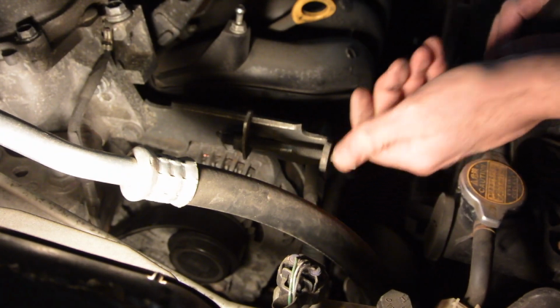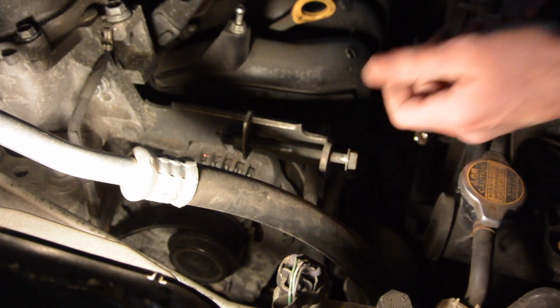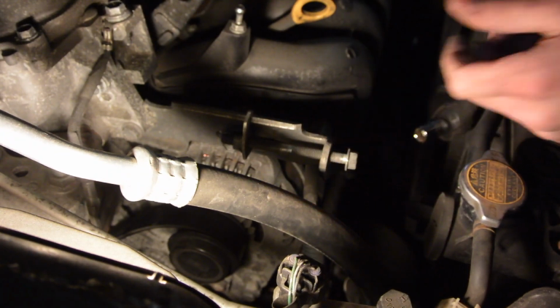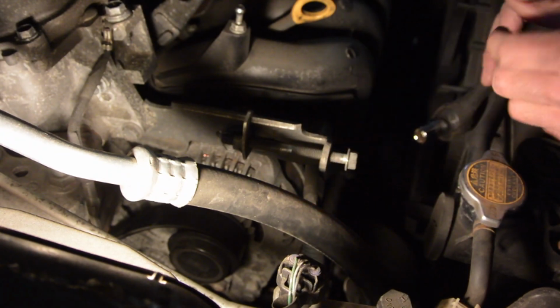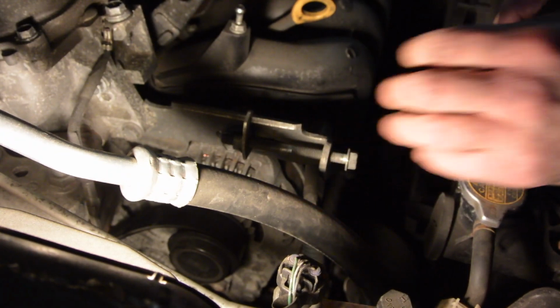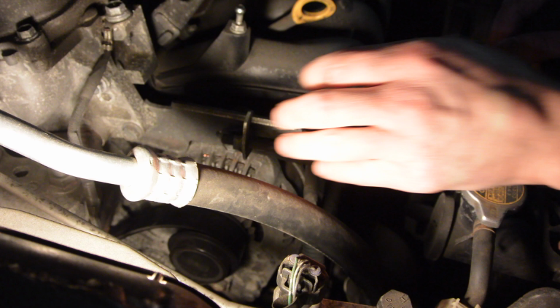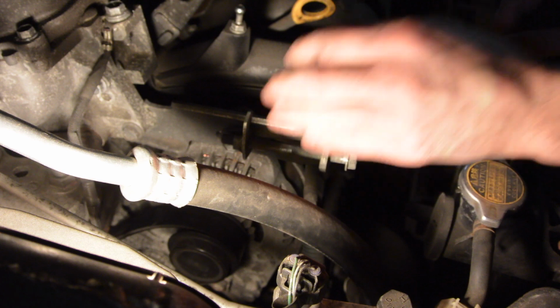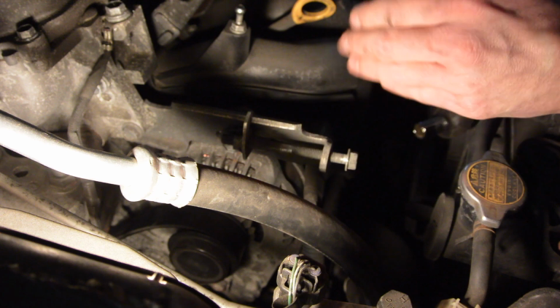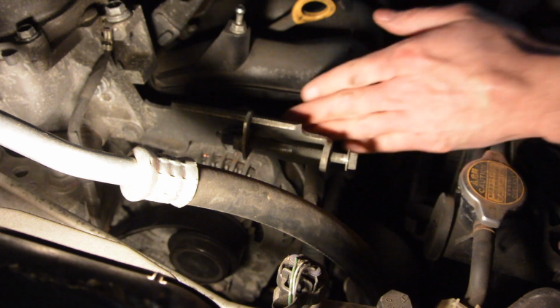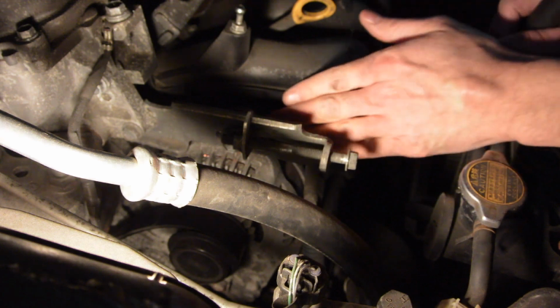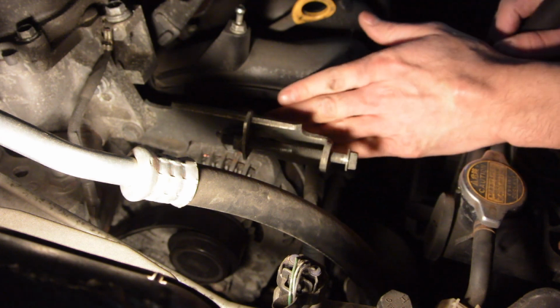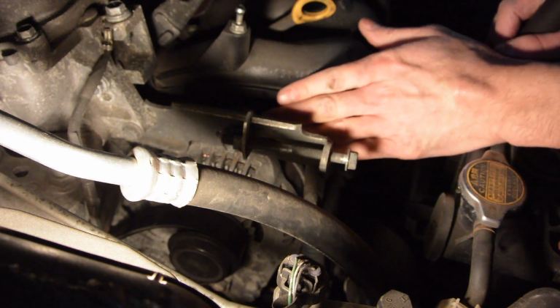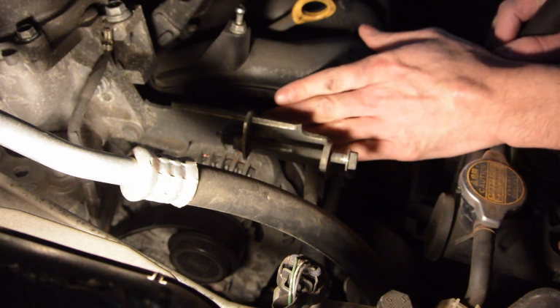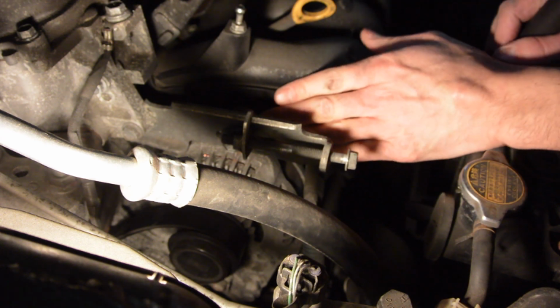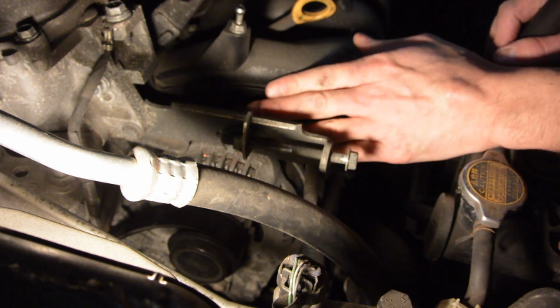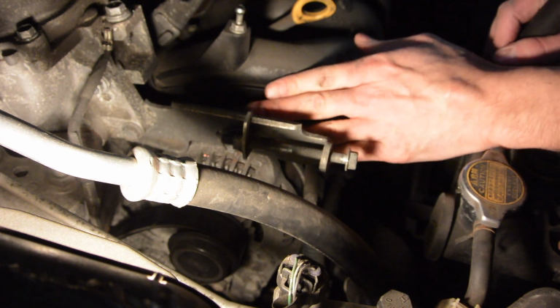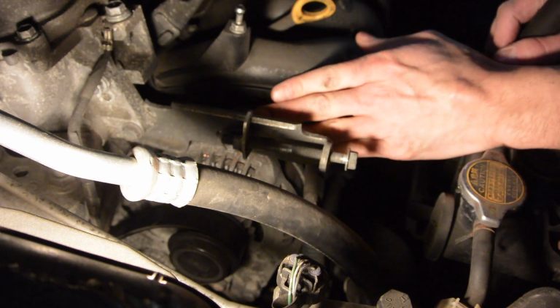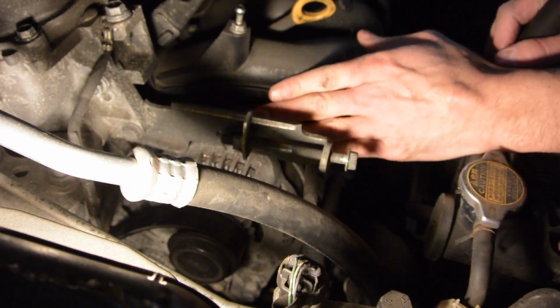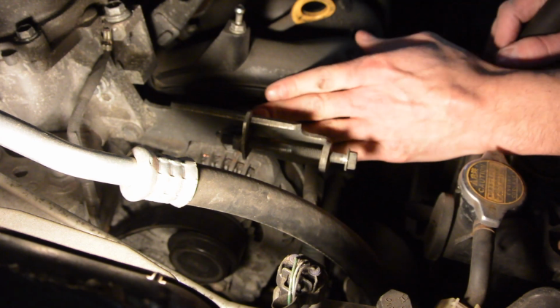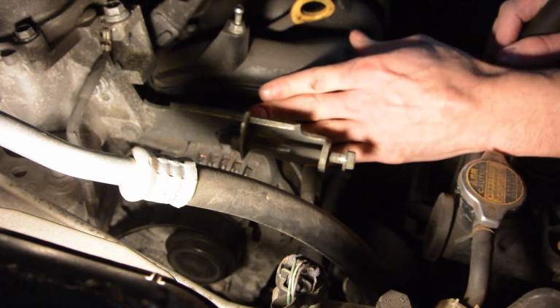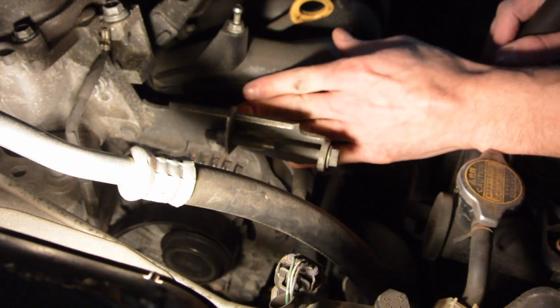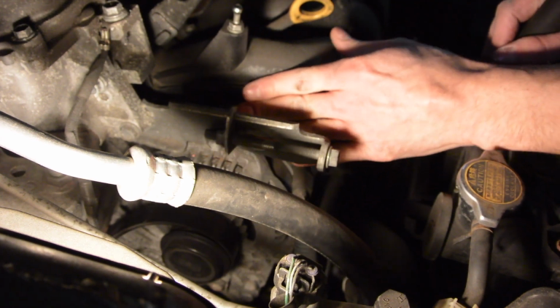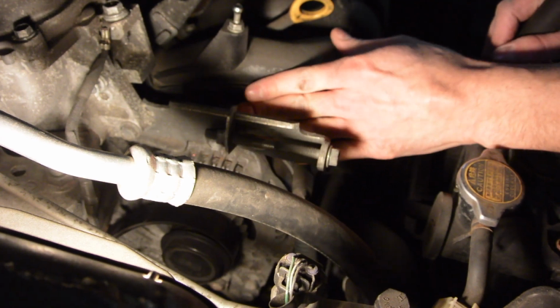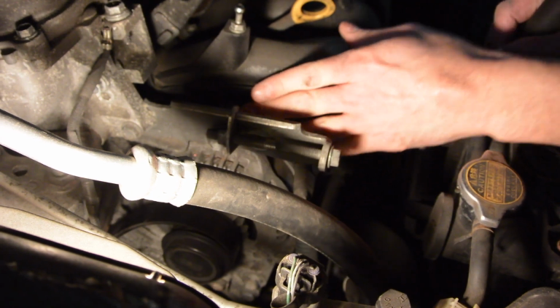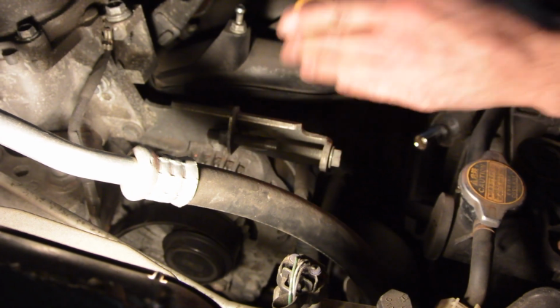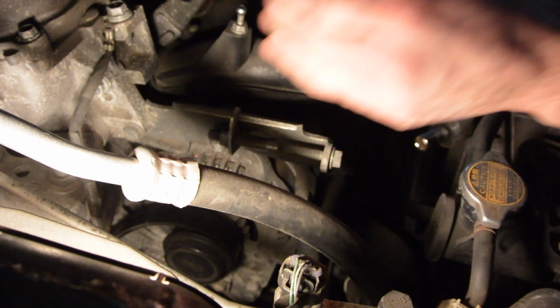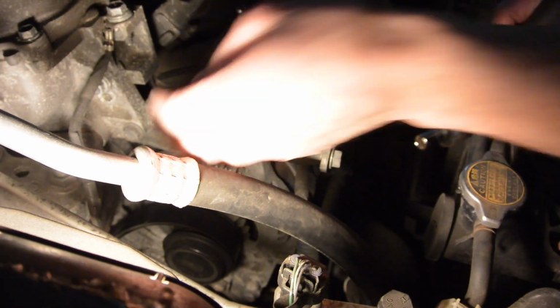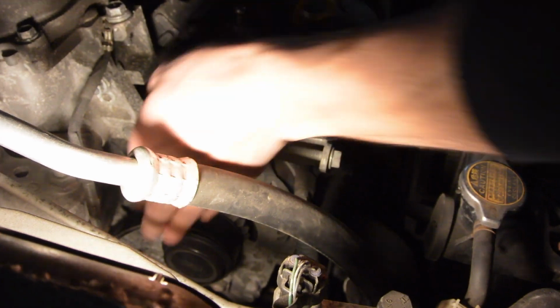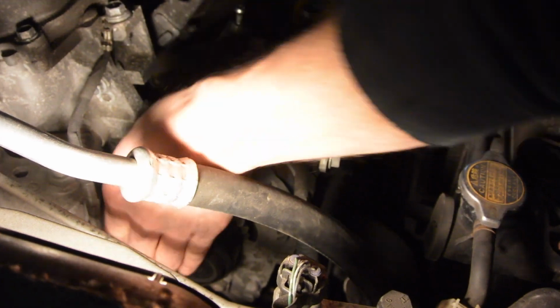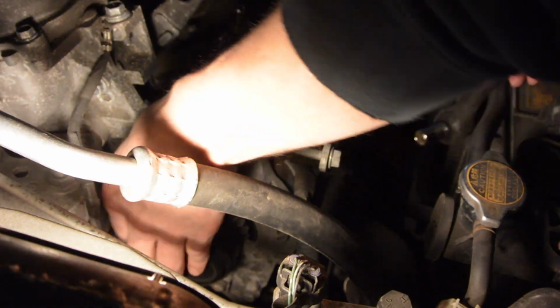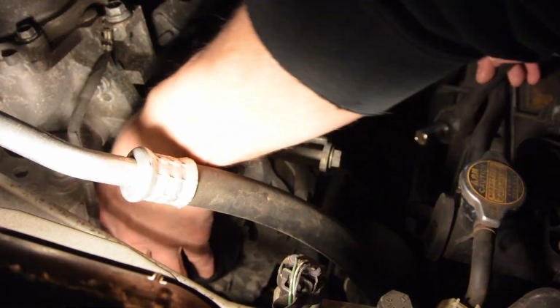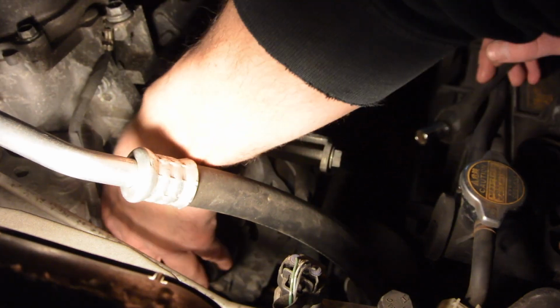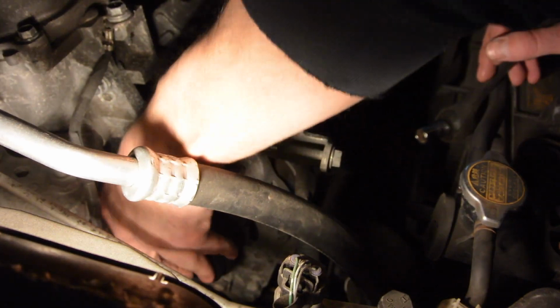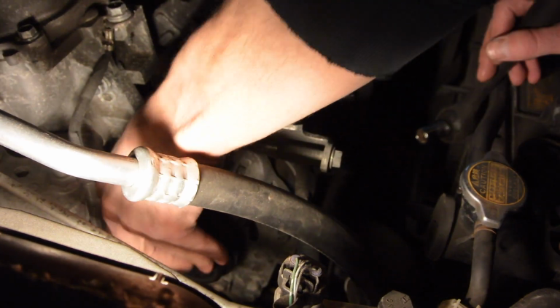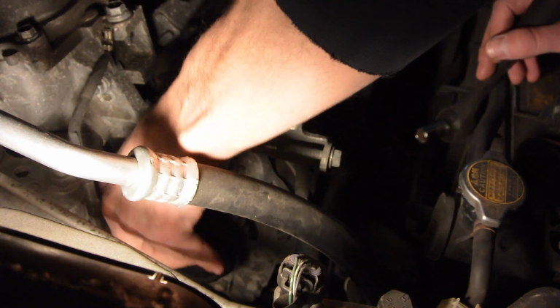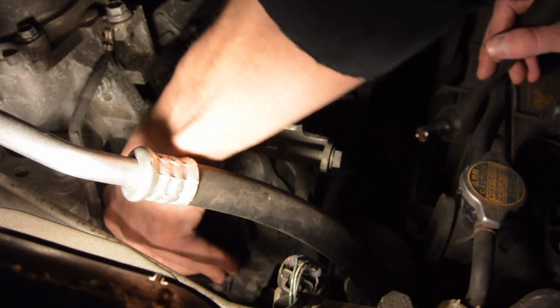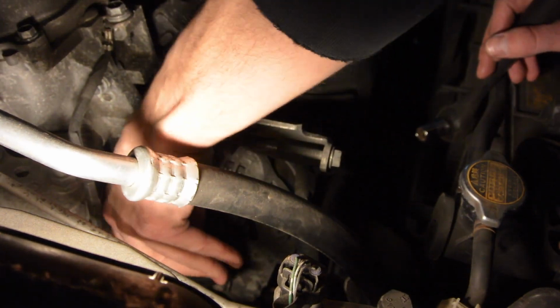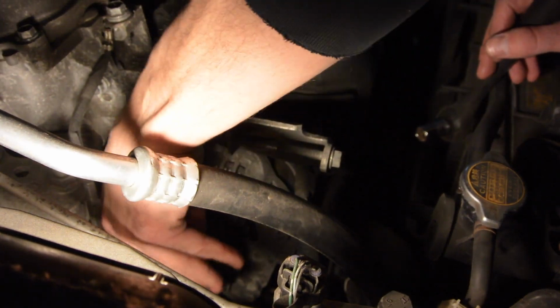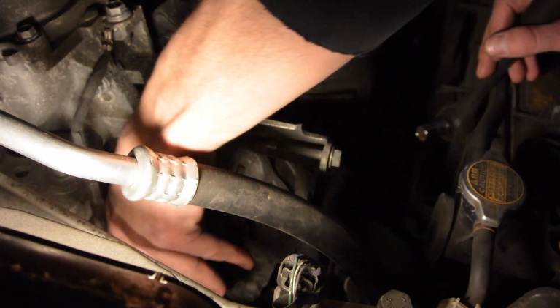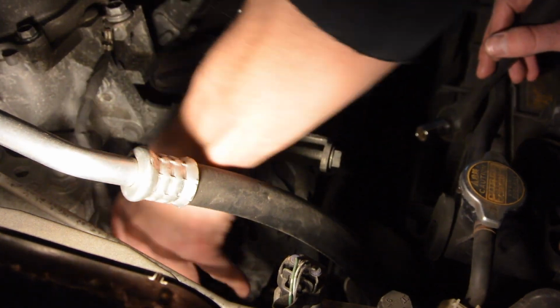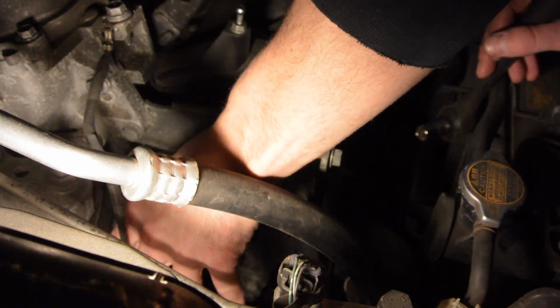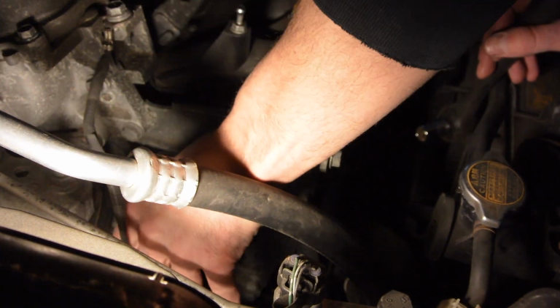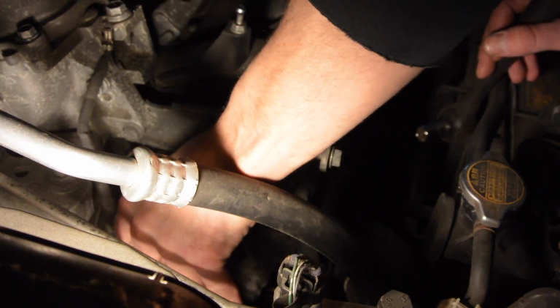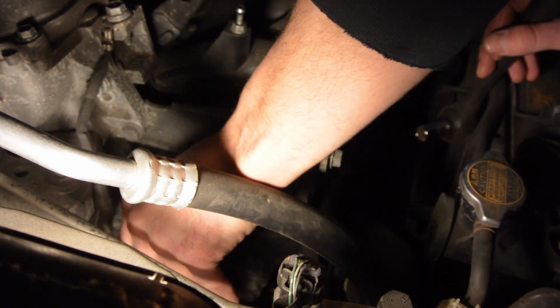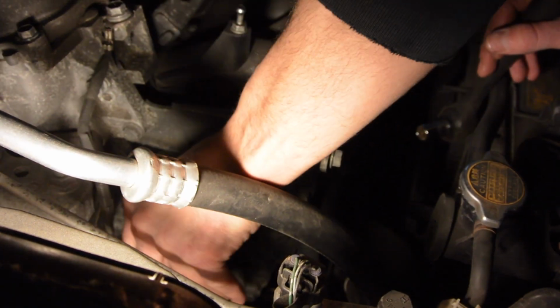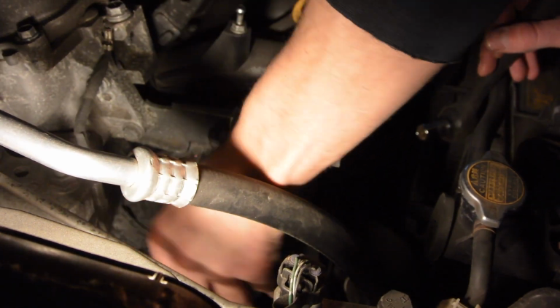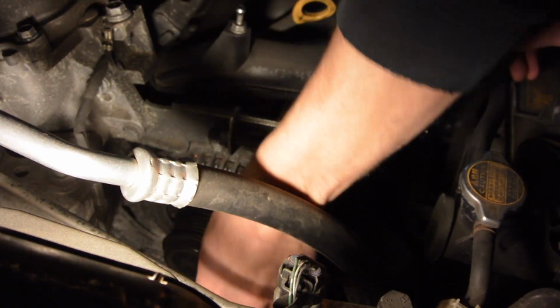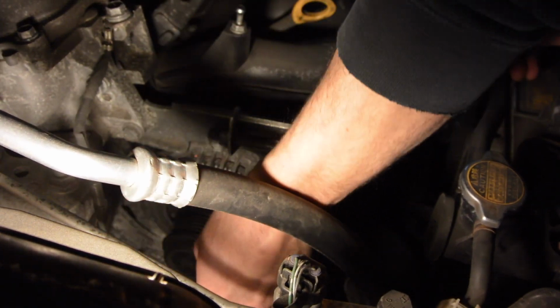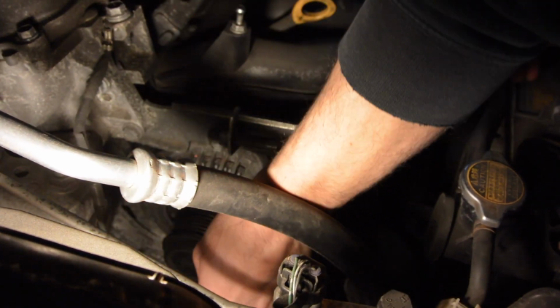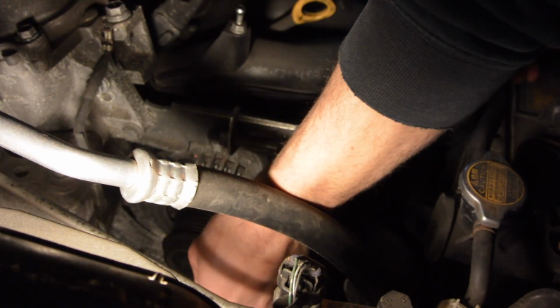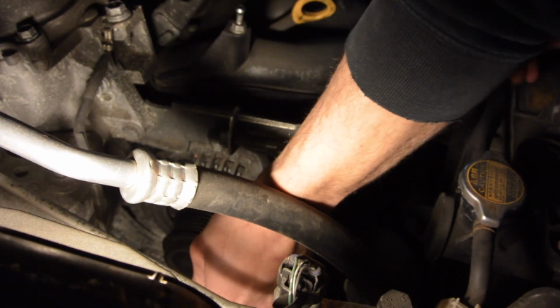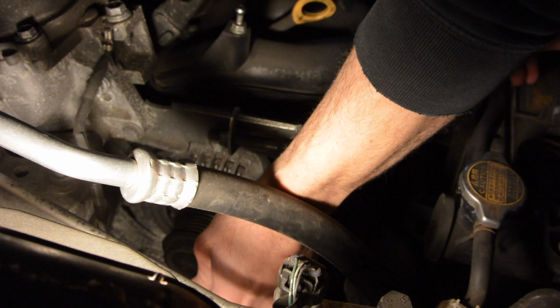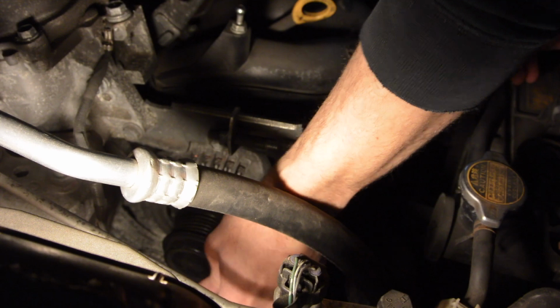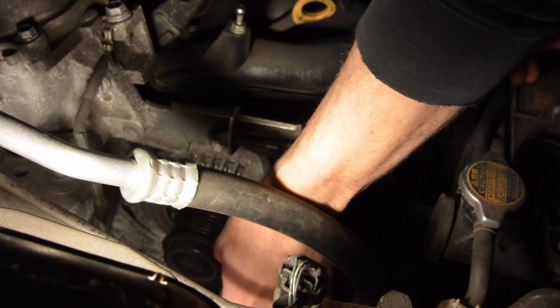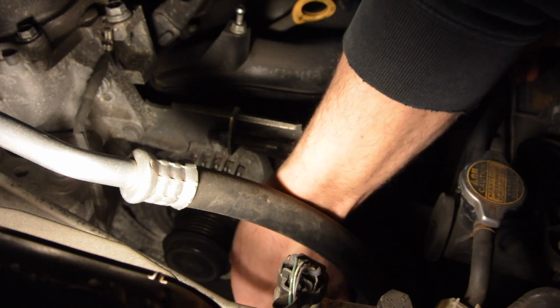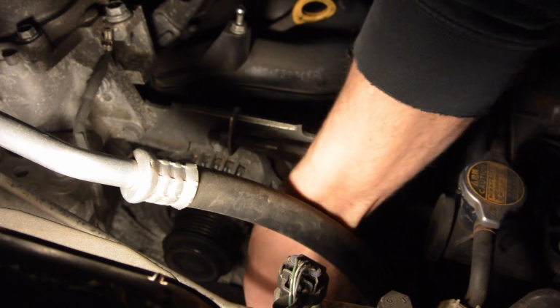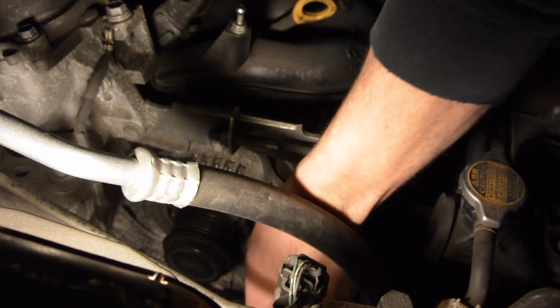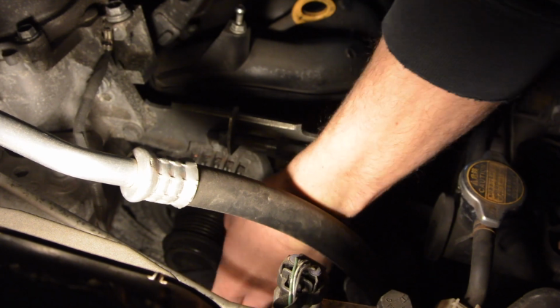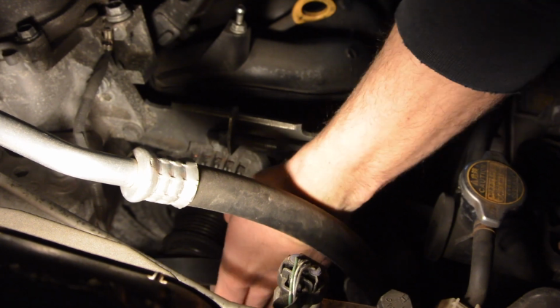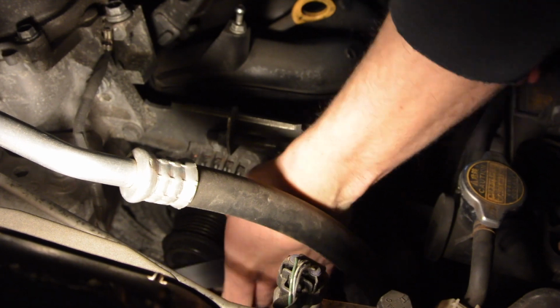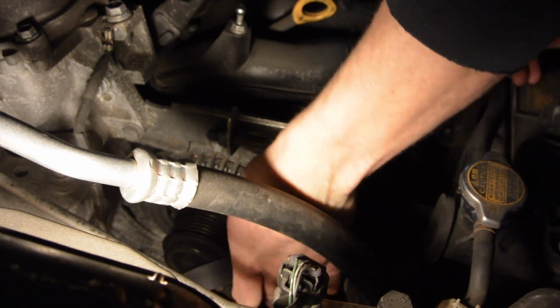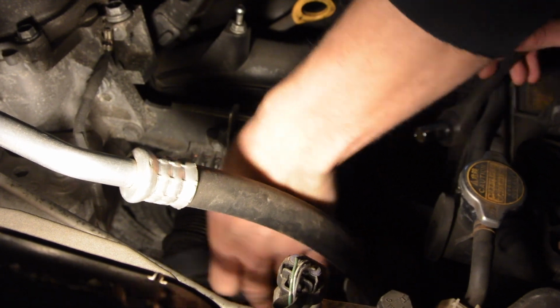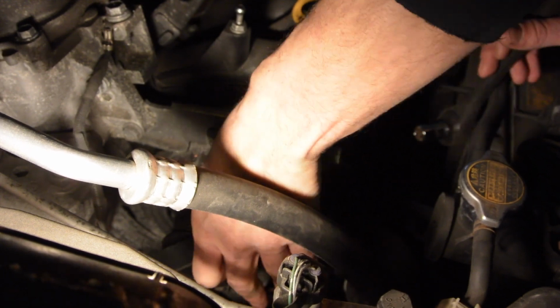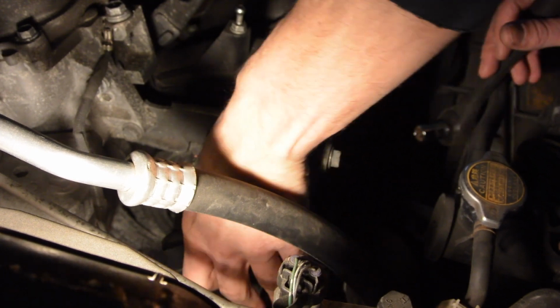Pretty easy and straightforward. And just like that, the old belt pulls right off.